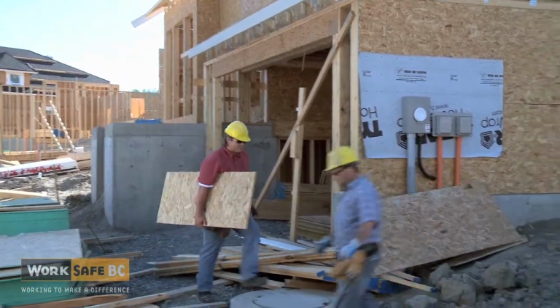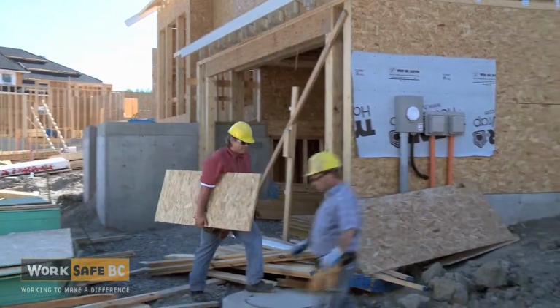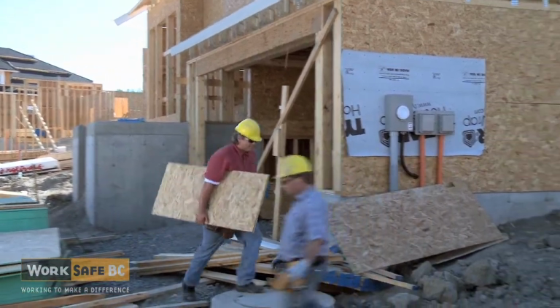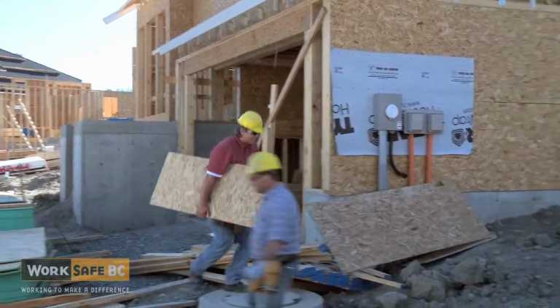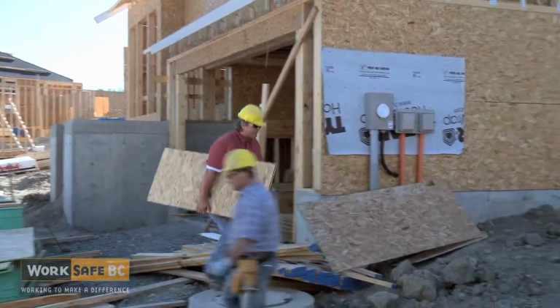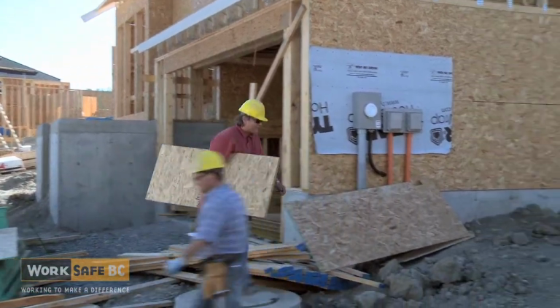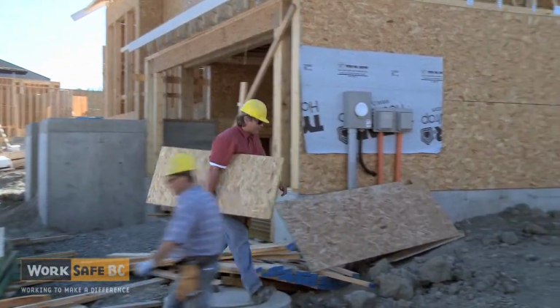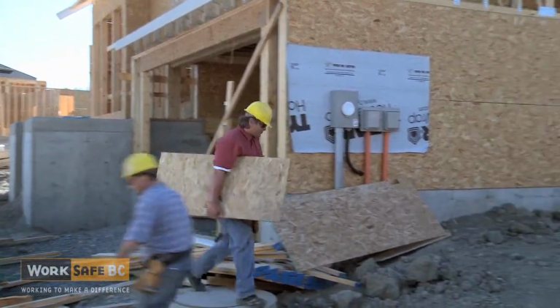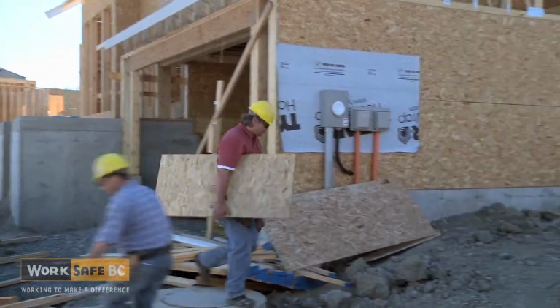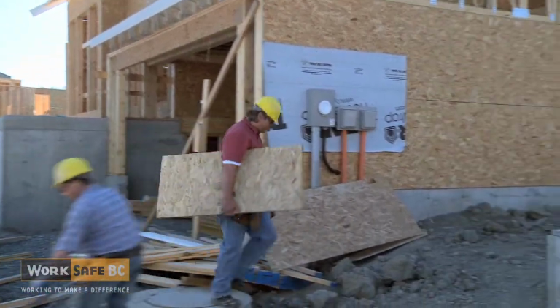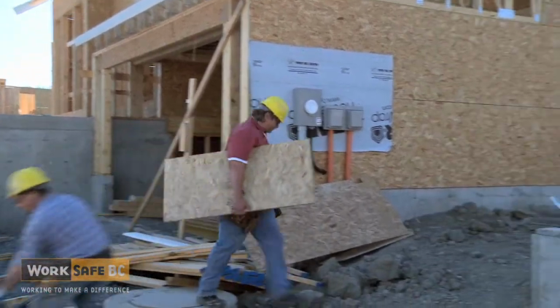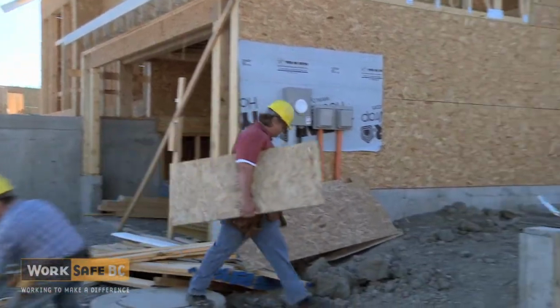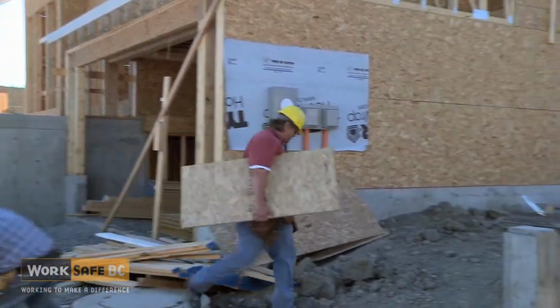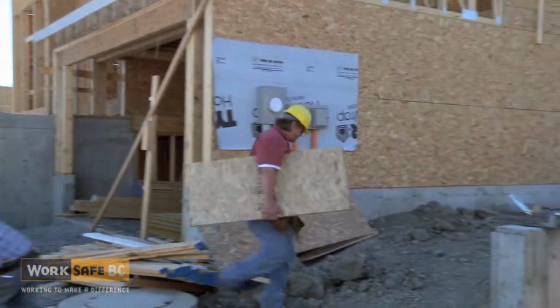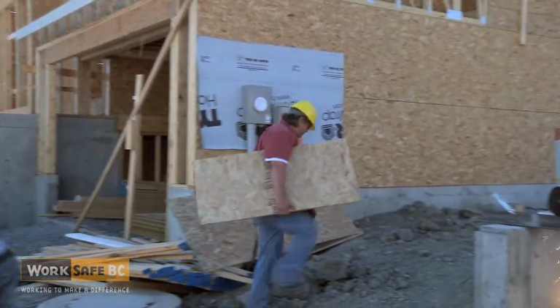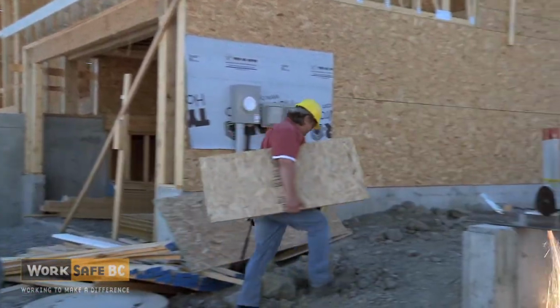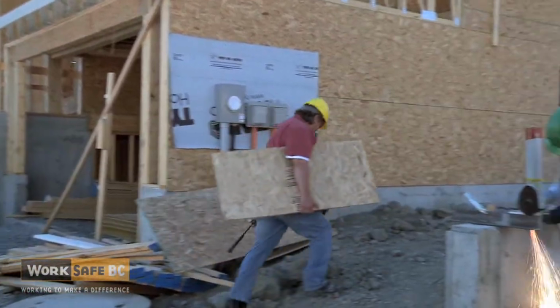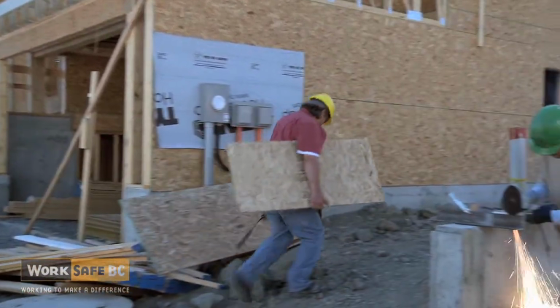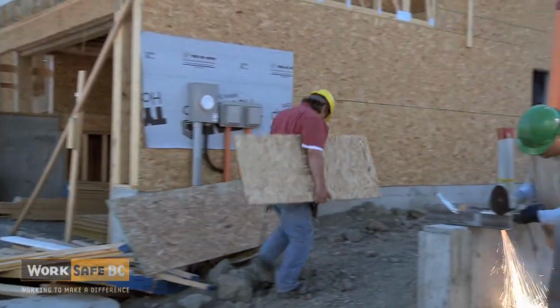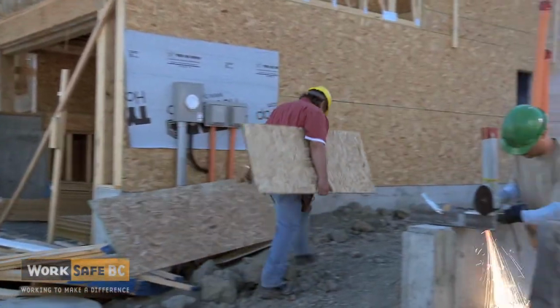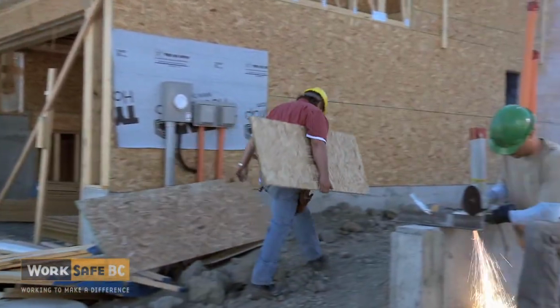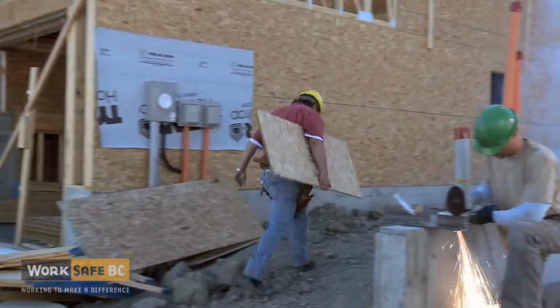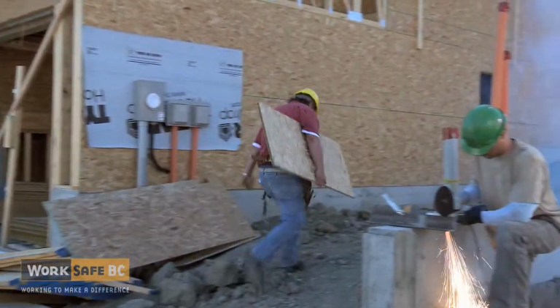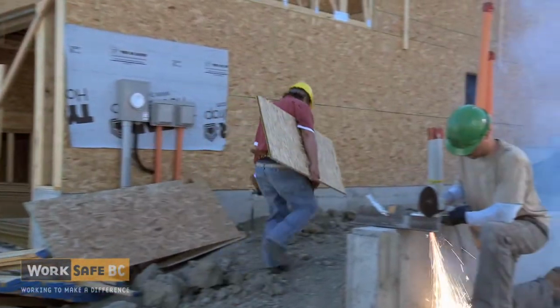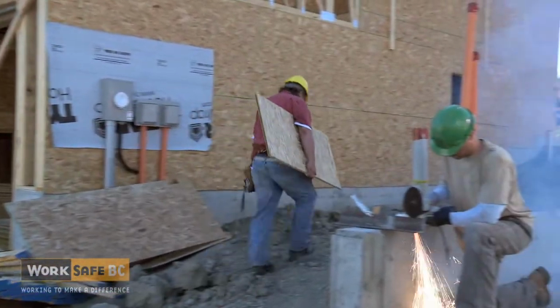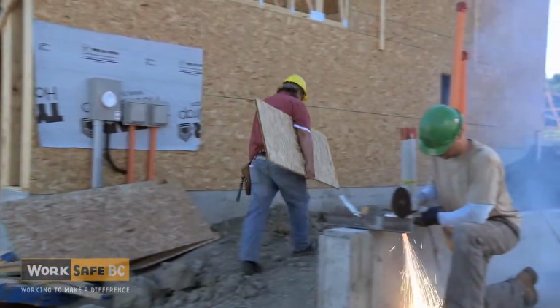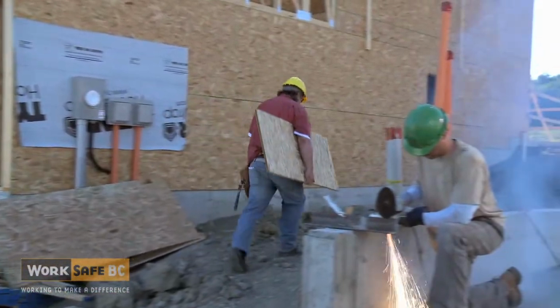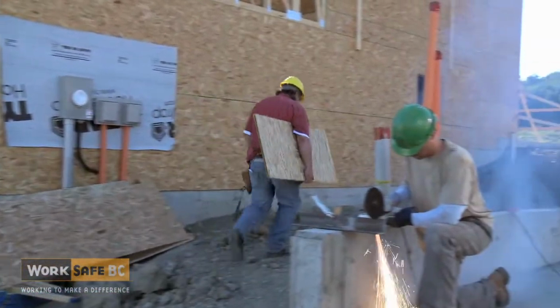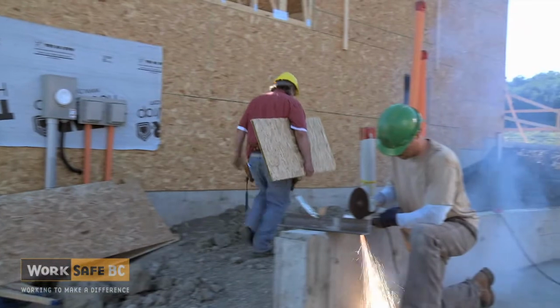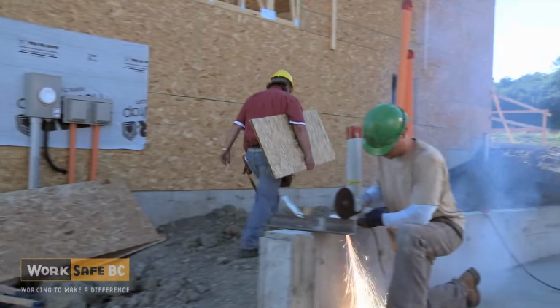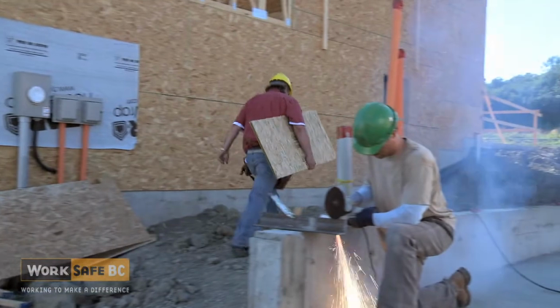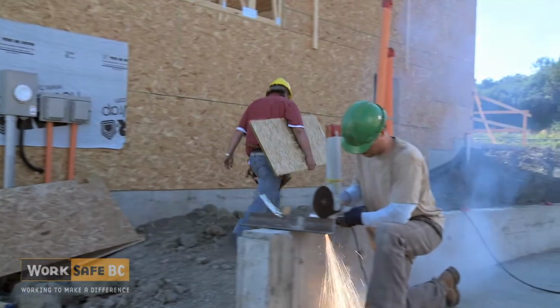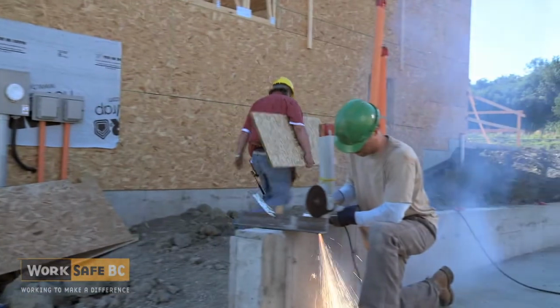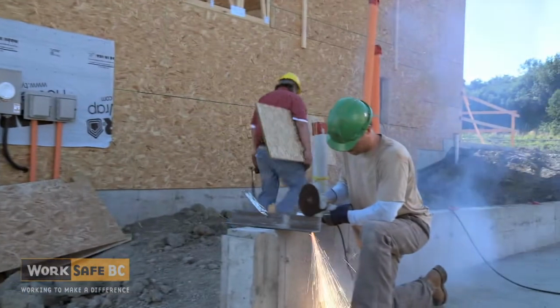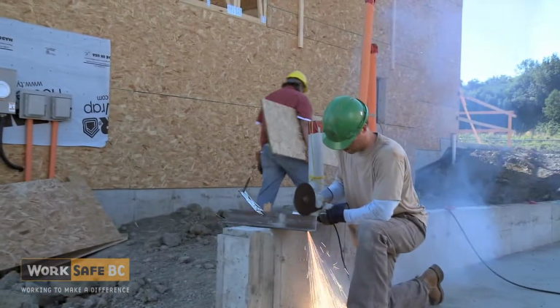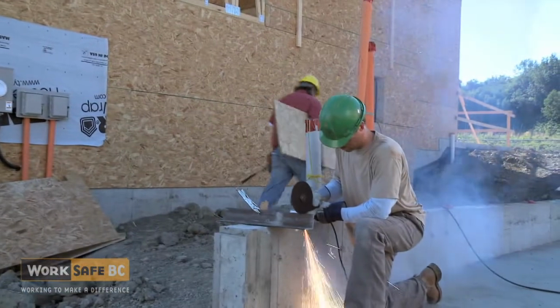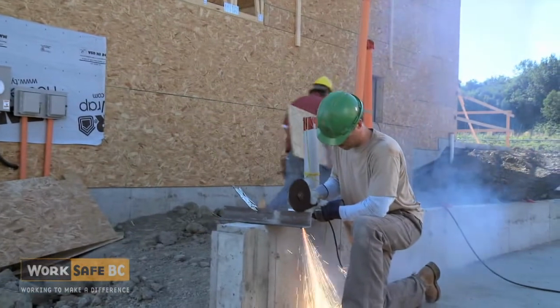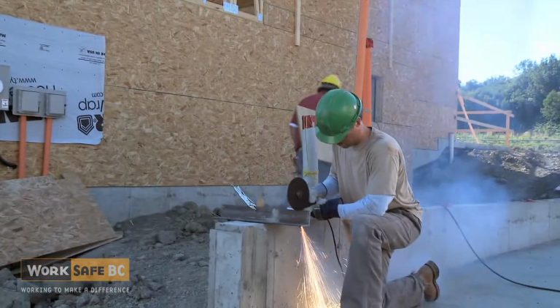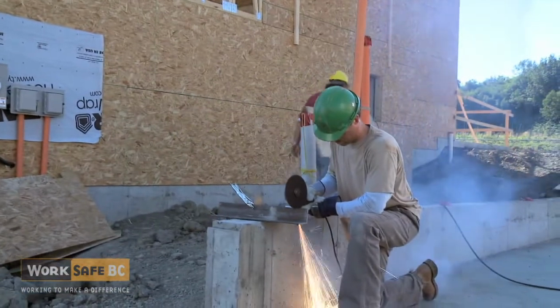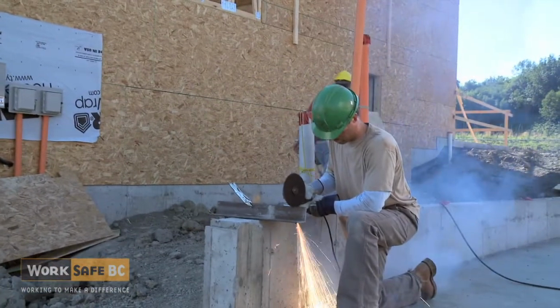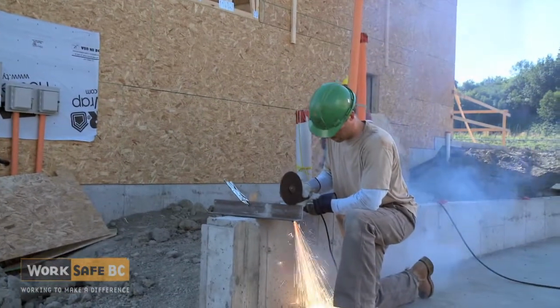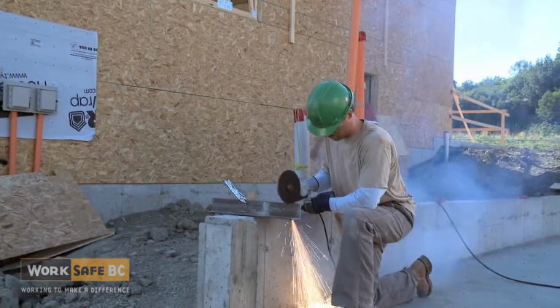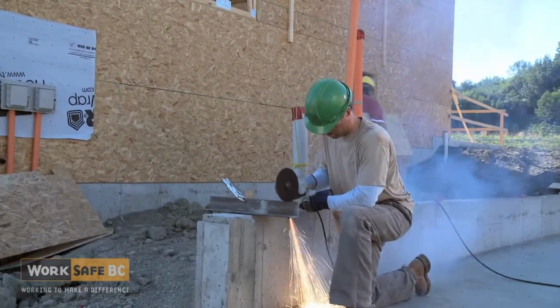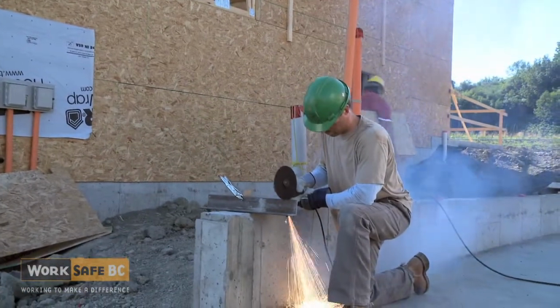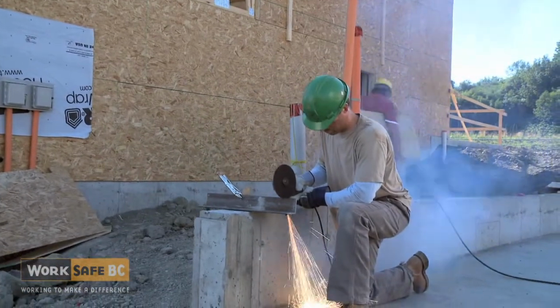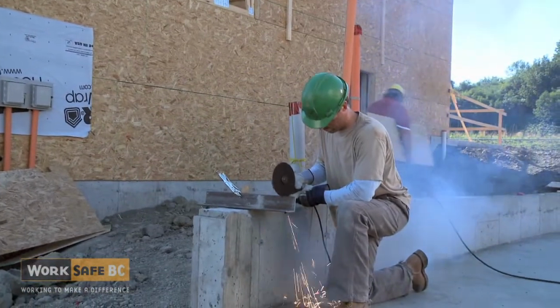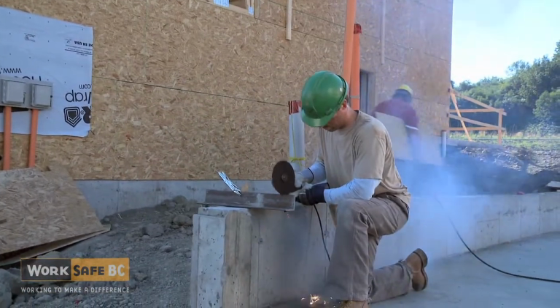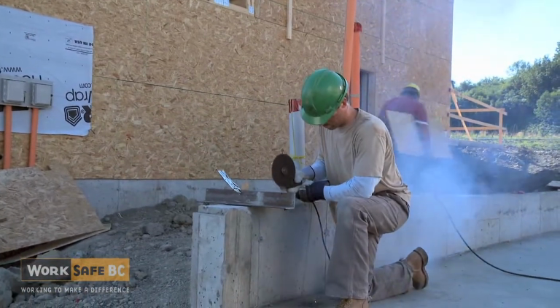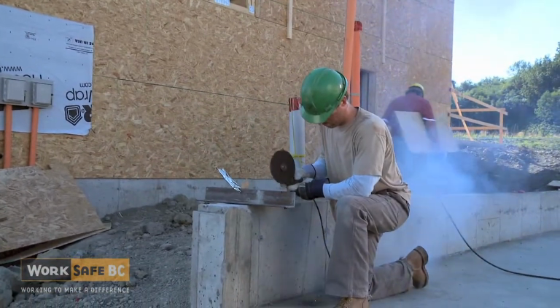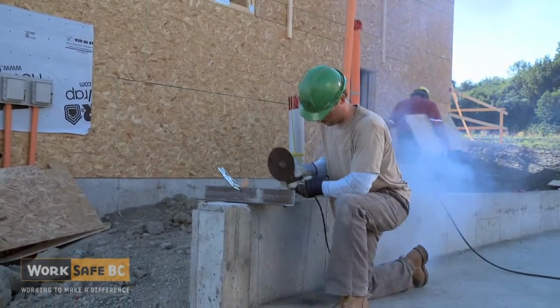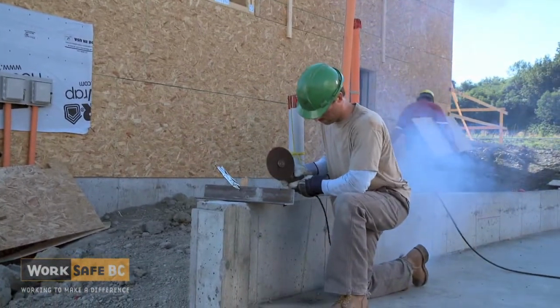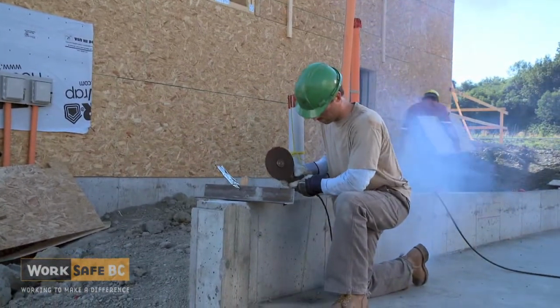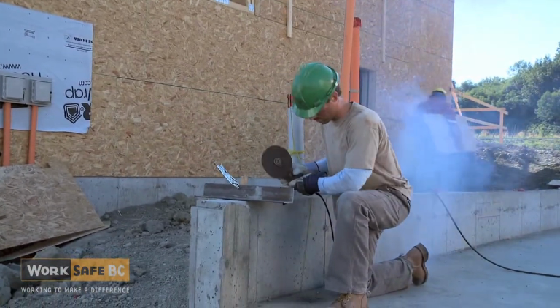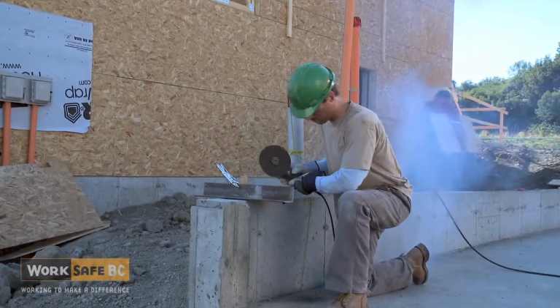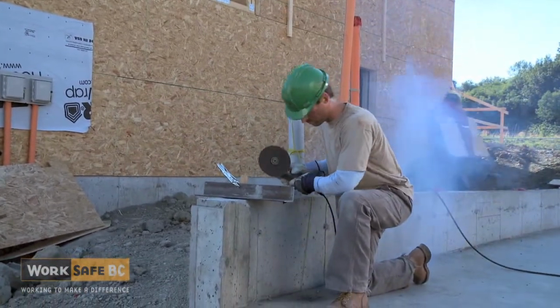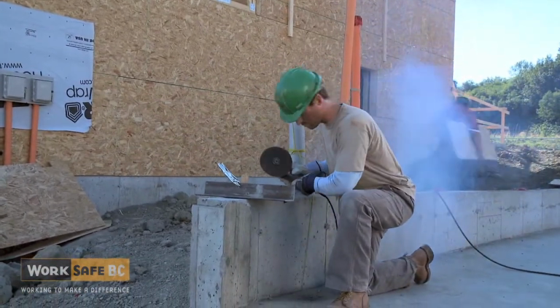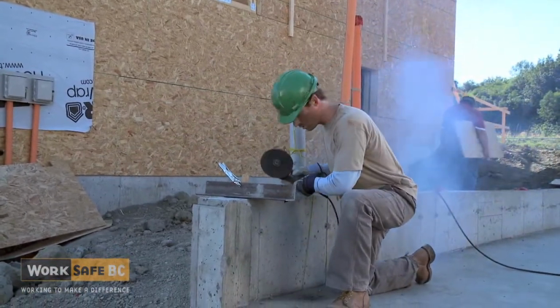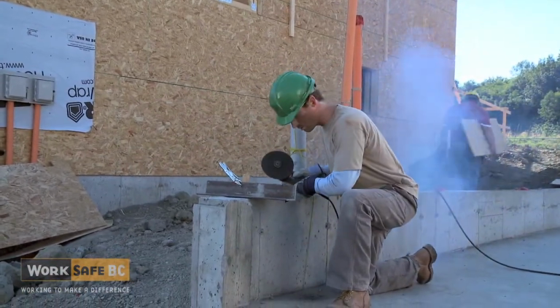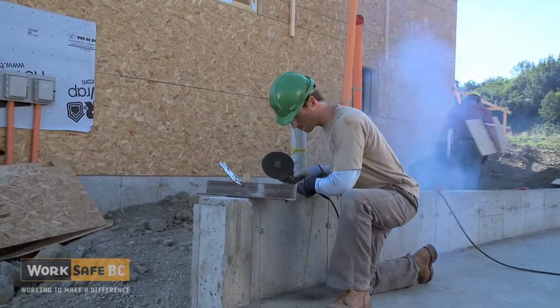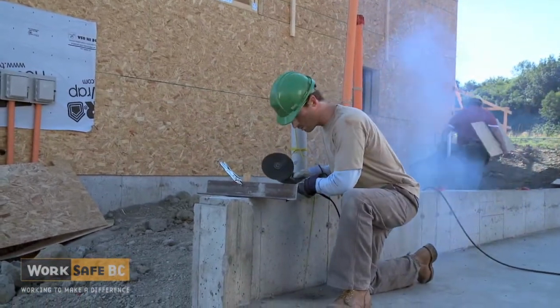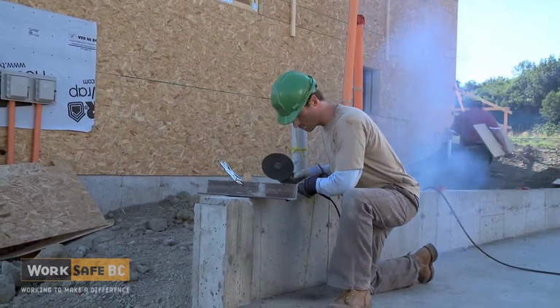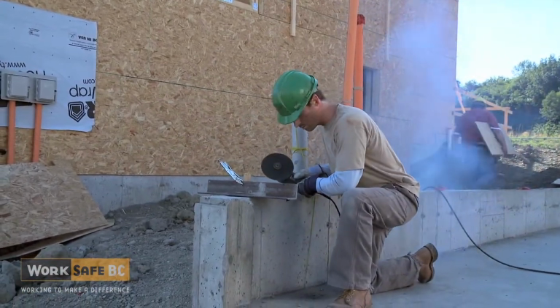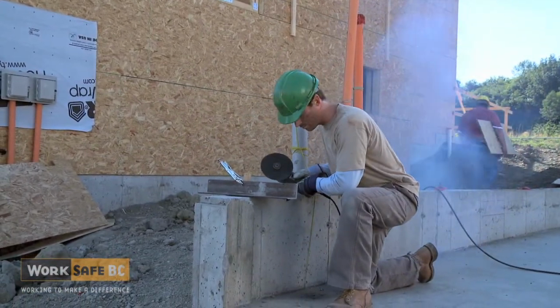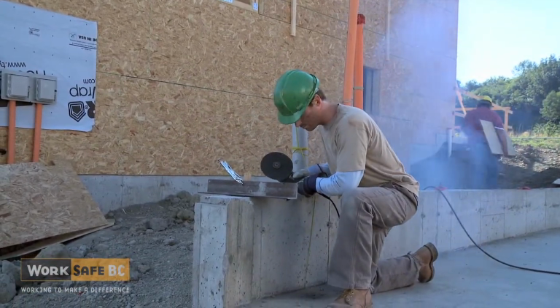Of all the tools used in construction, the handheld grinder is one of the most potentially dangerous.